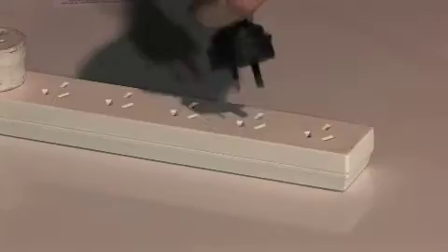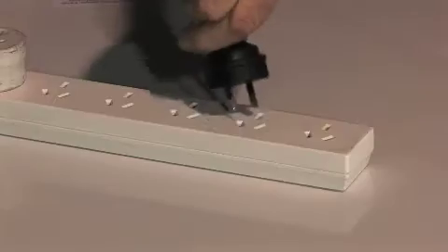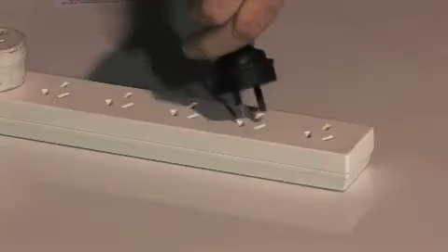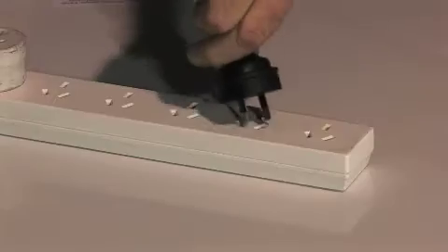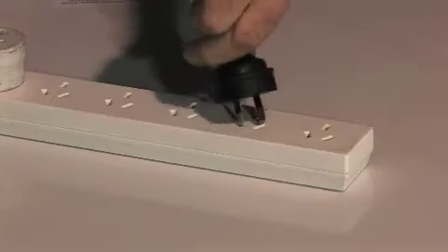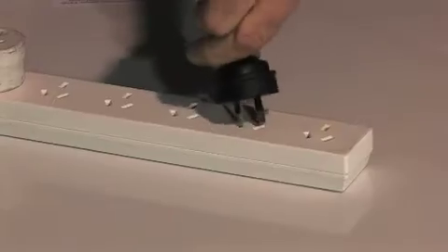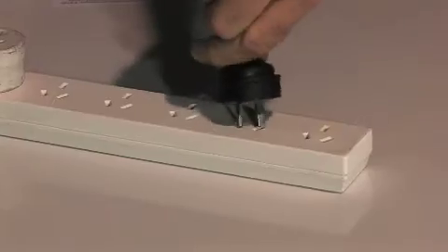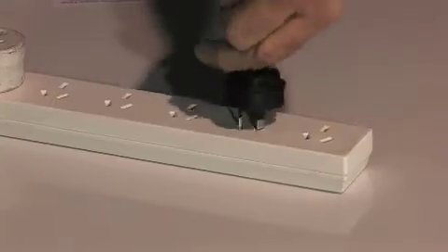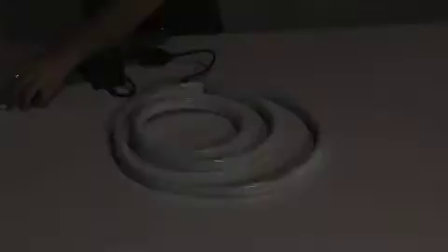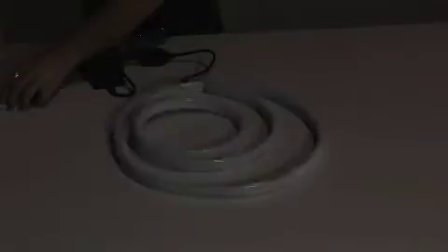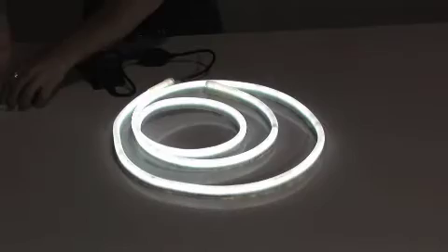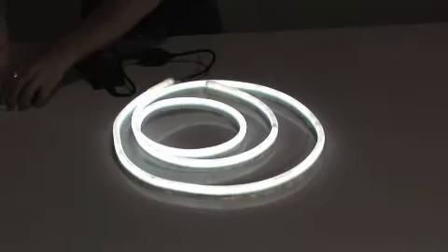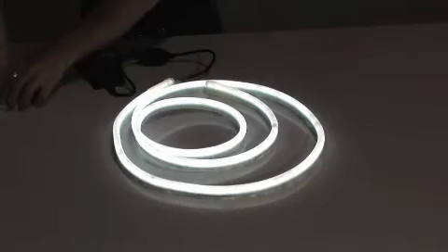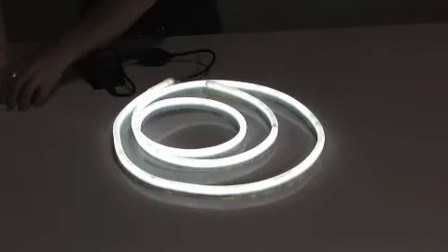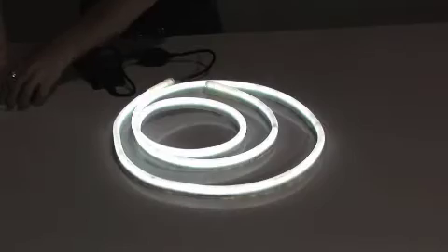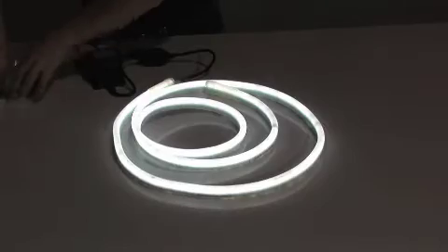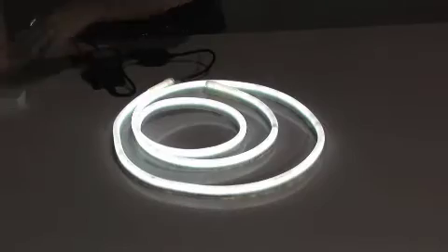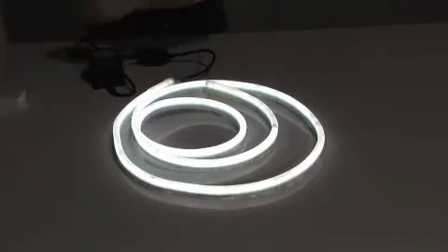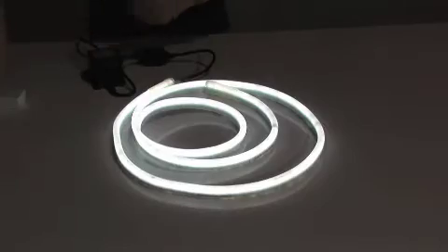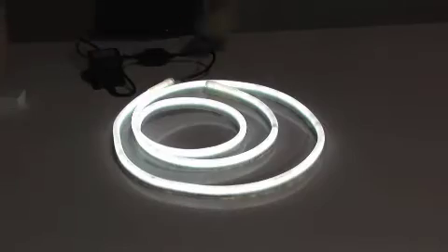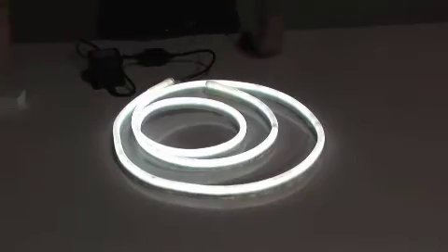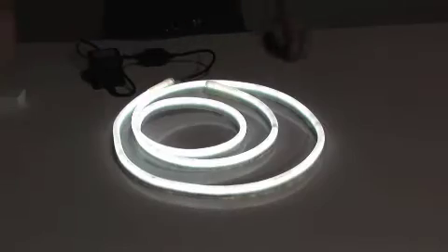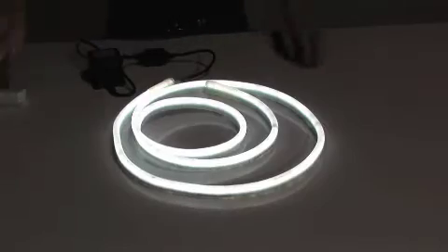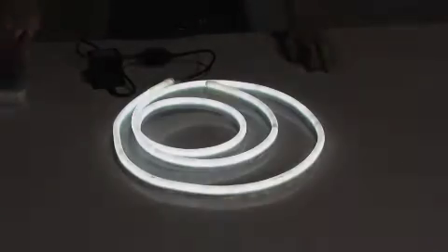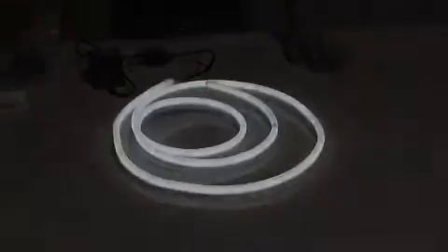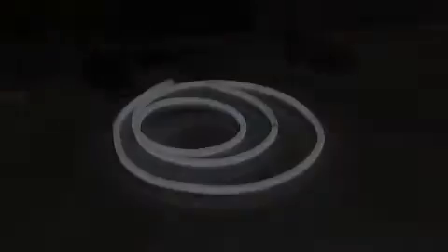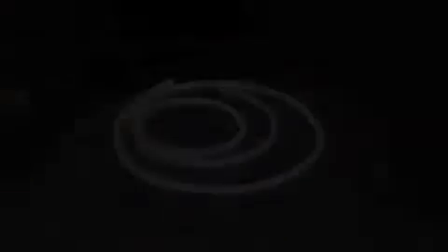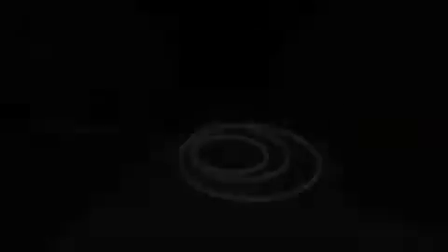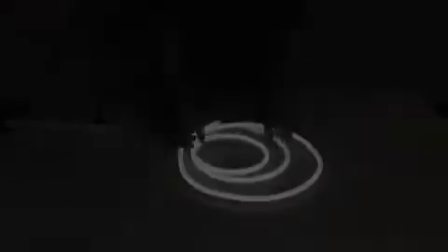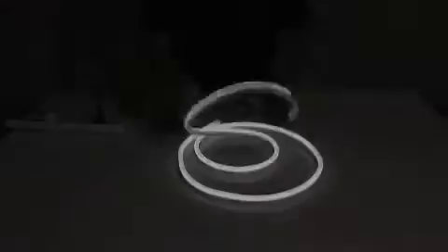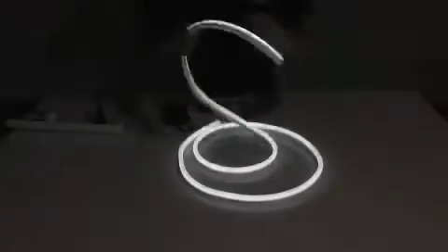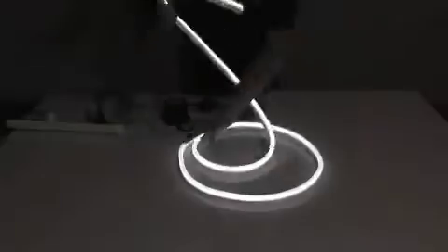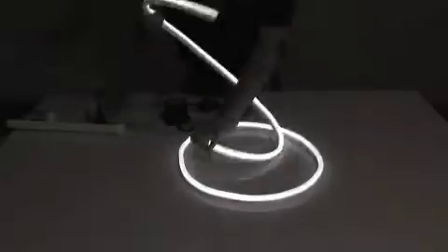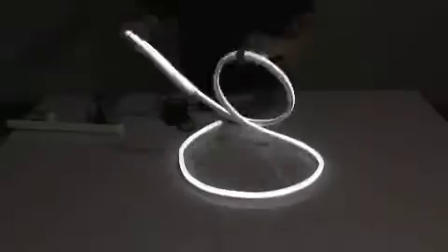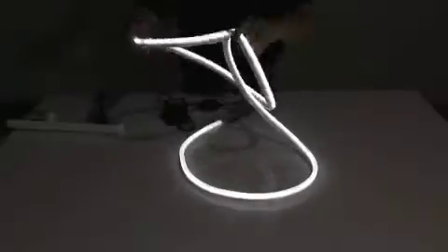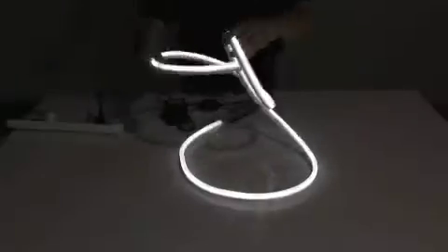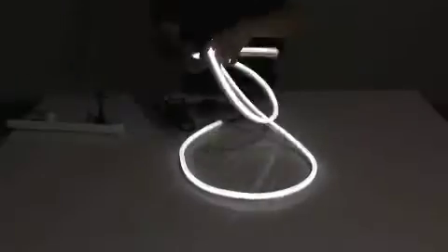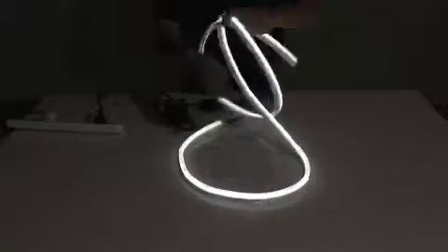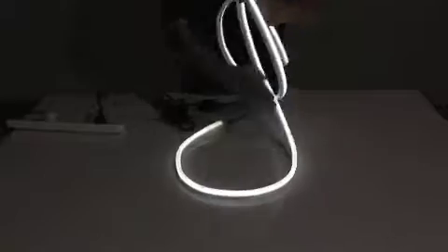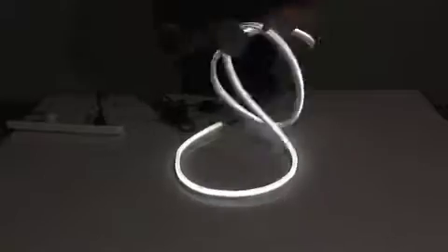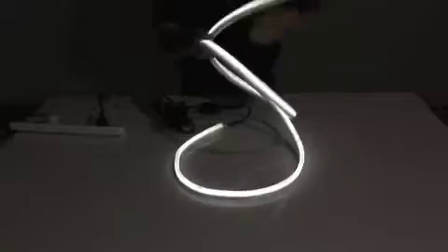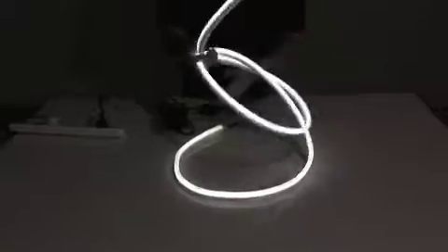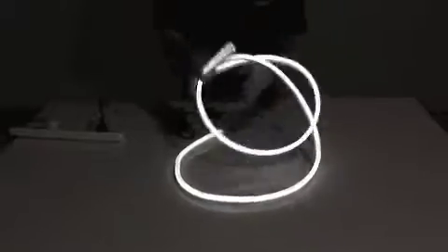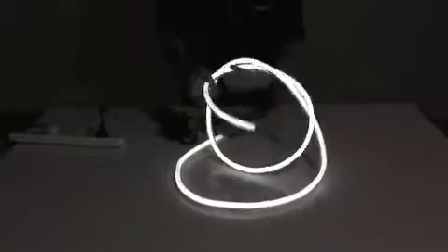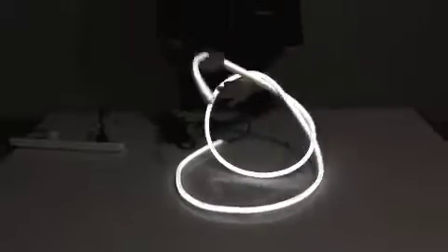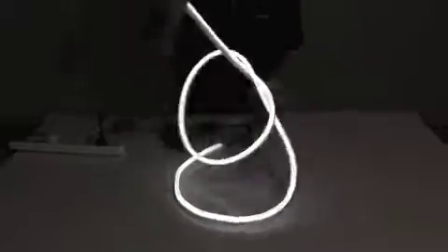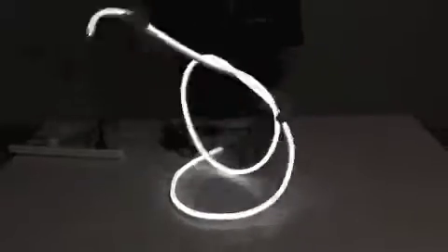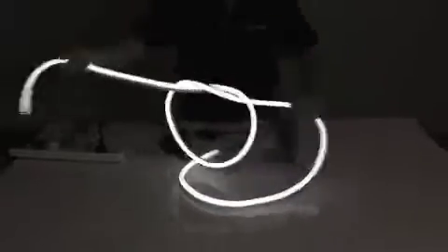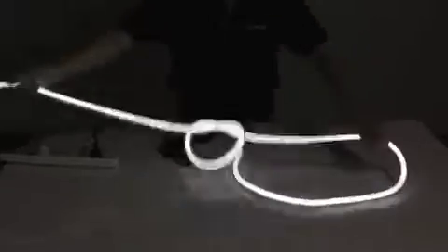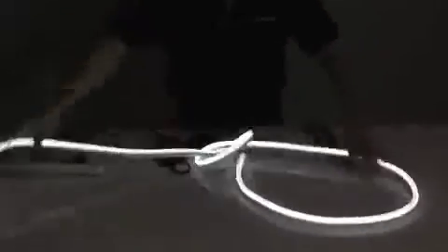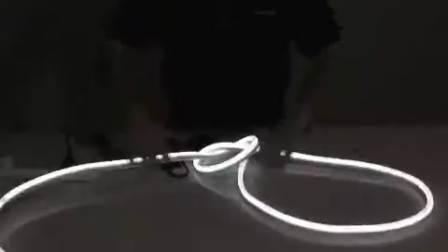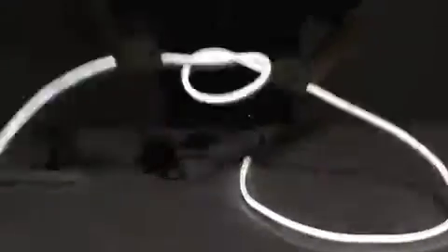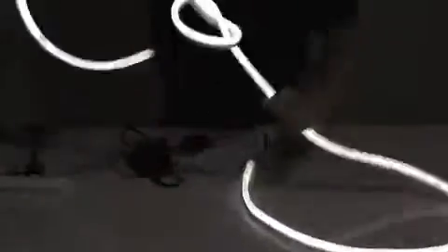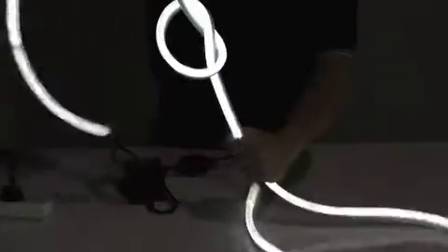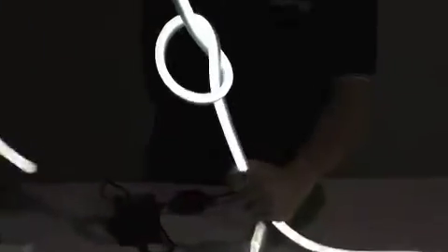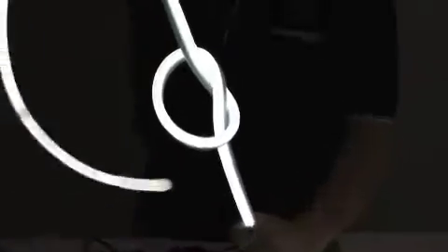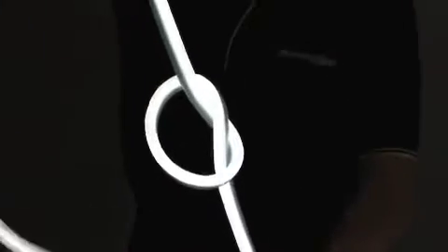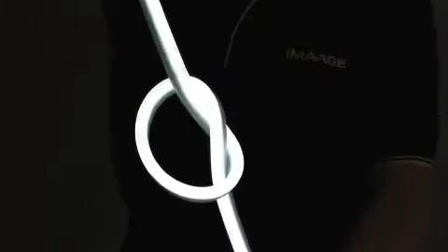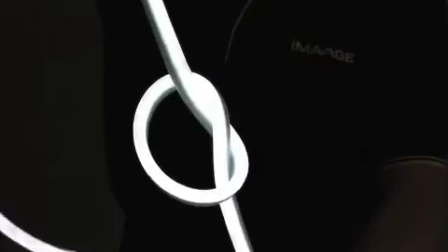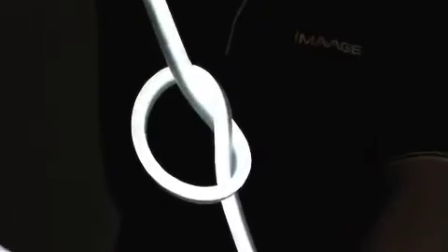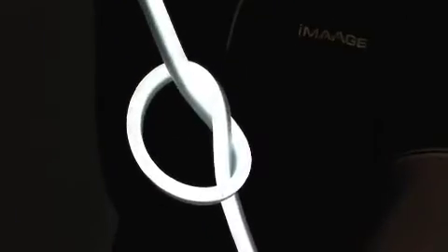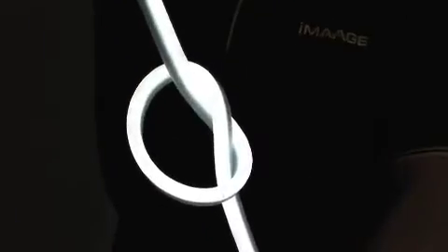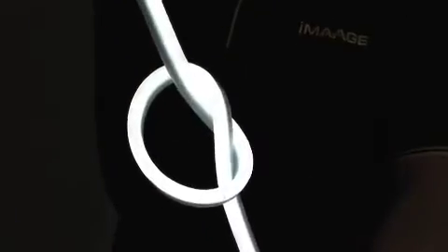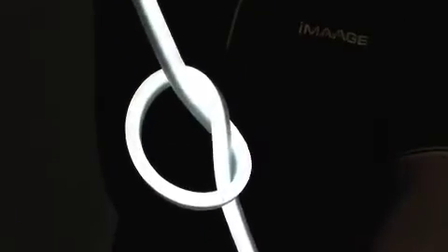An extremely robust and waterproof neon alternative — far superior, as shown by the following tests that you would never attempt with glass neon.